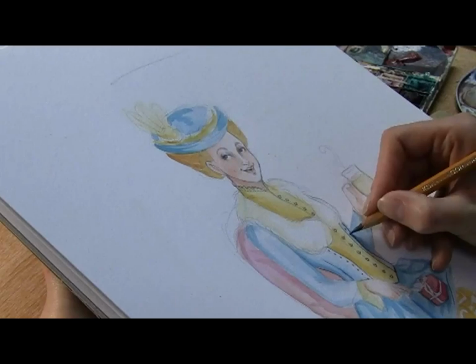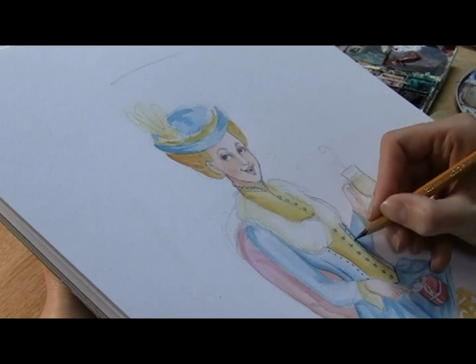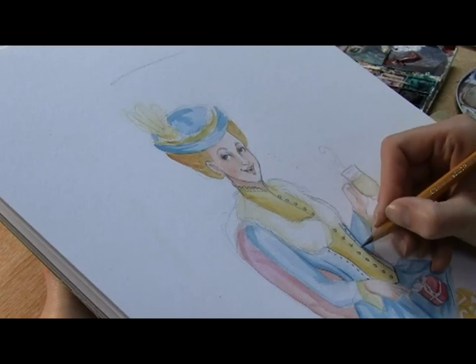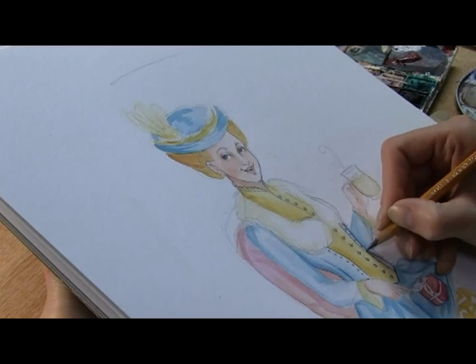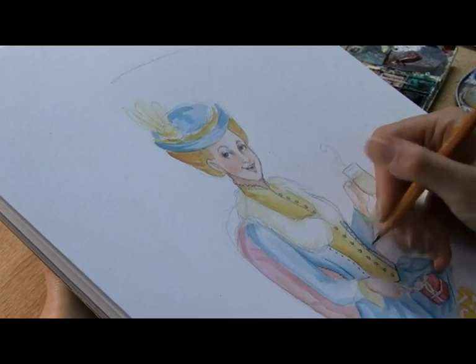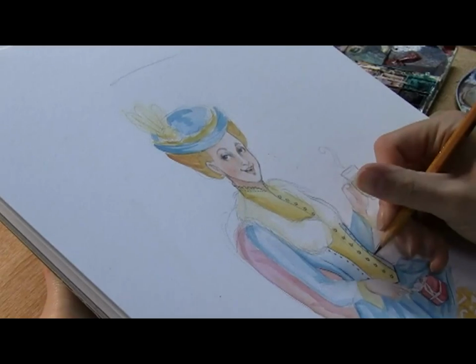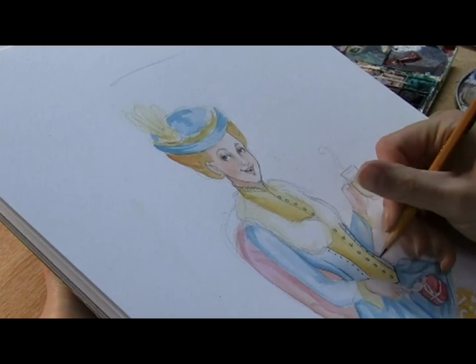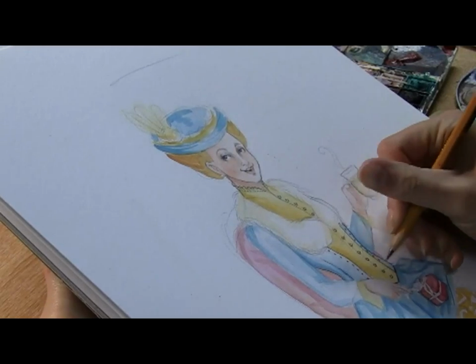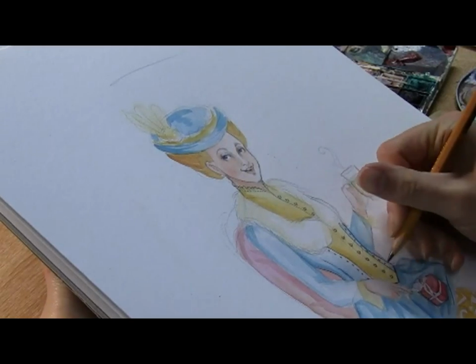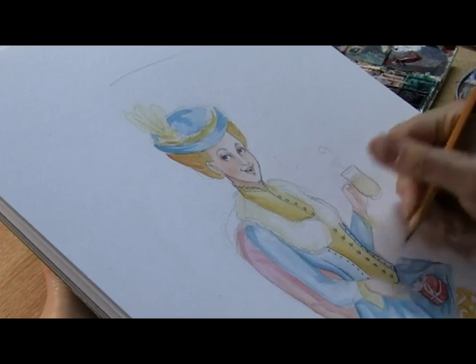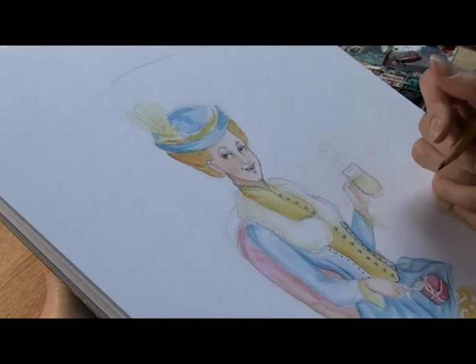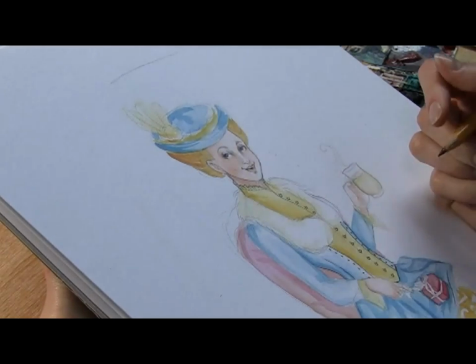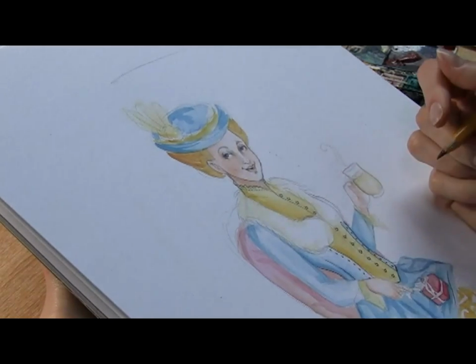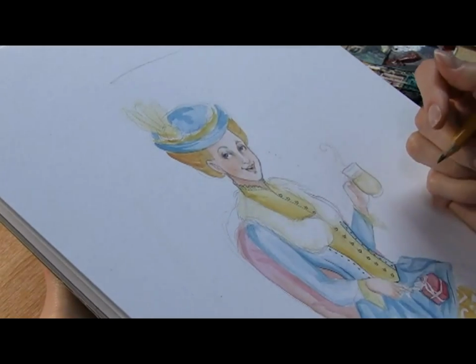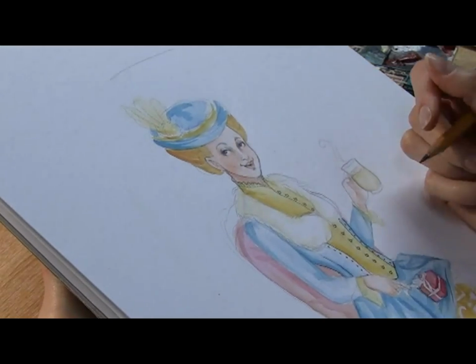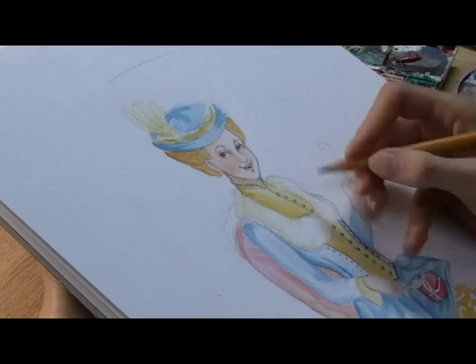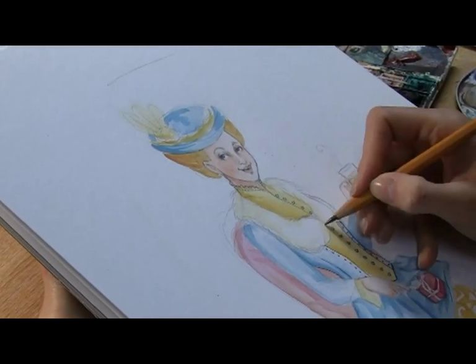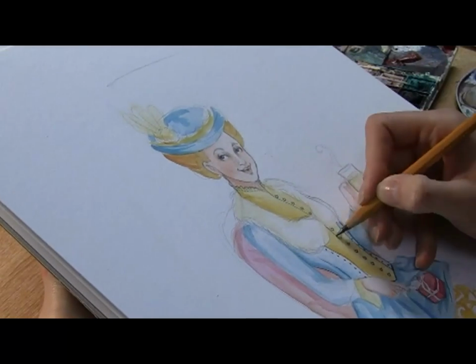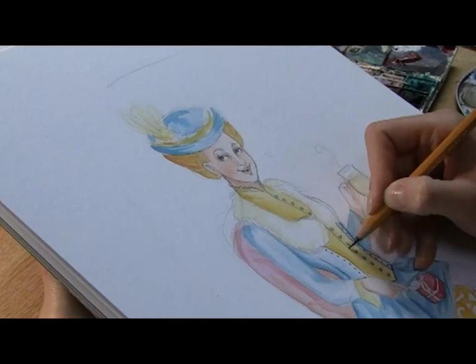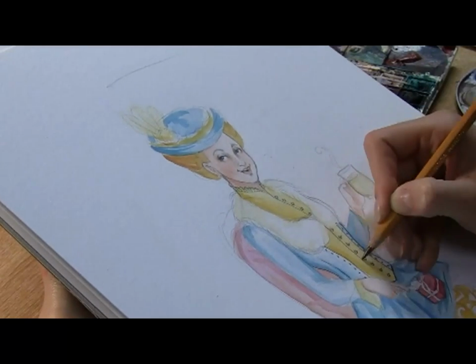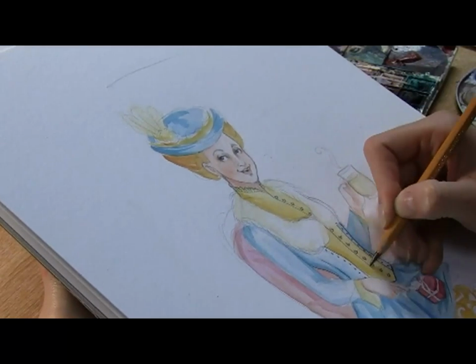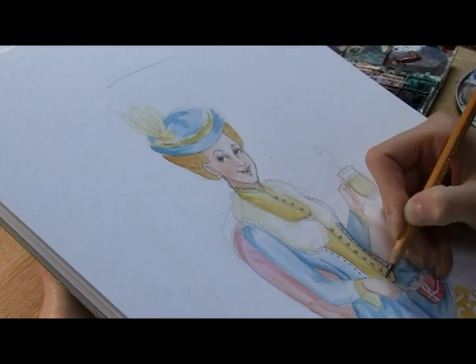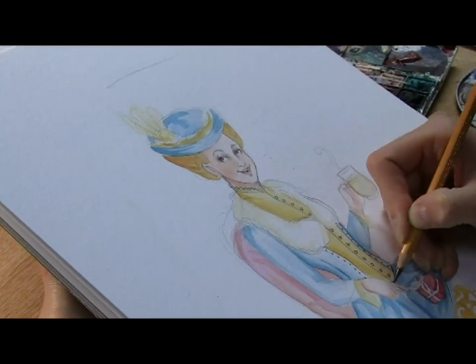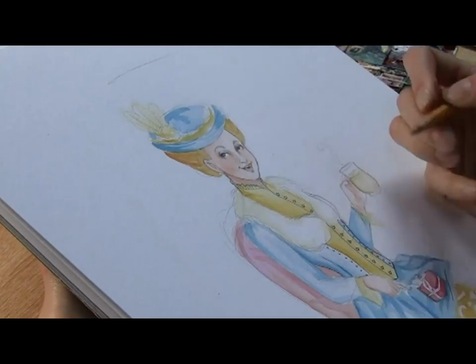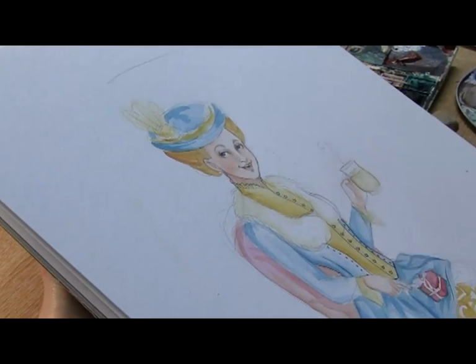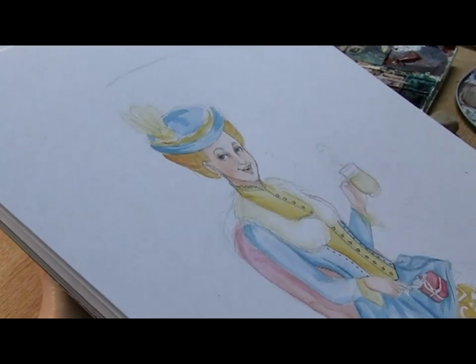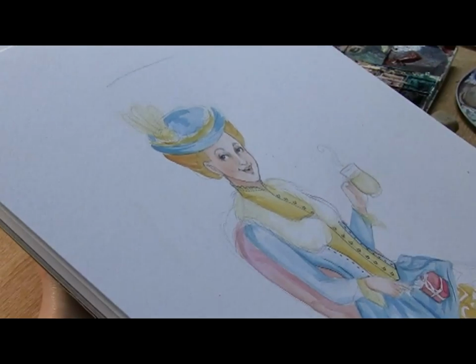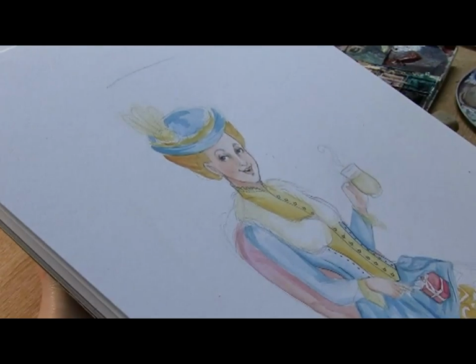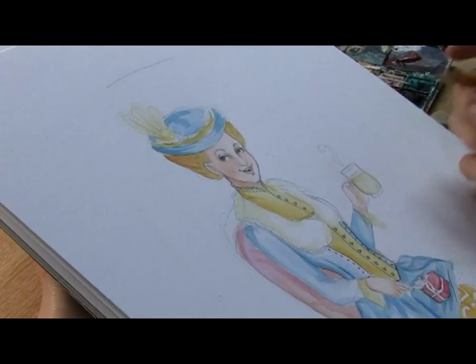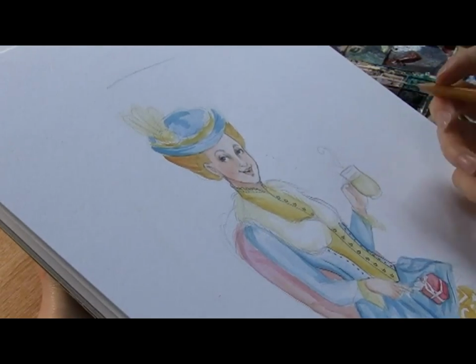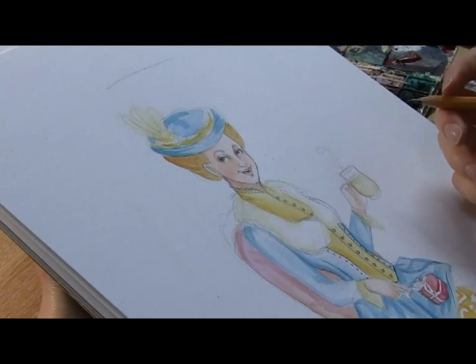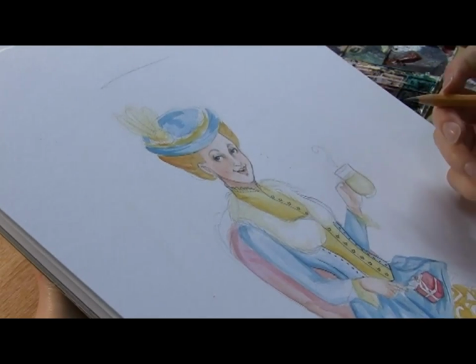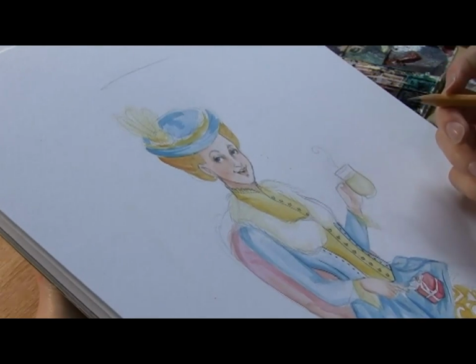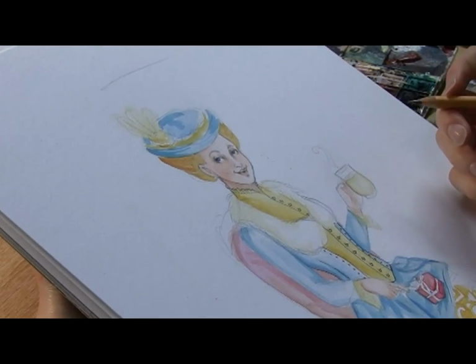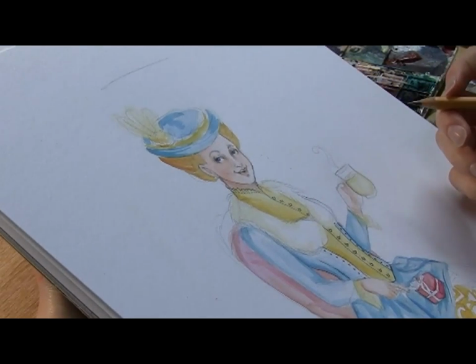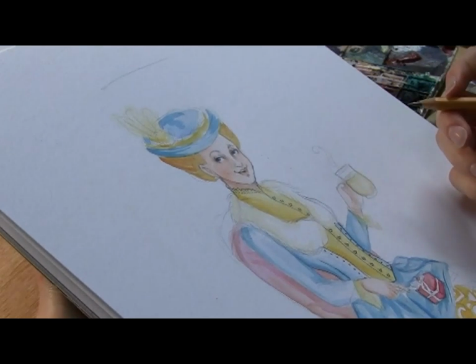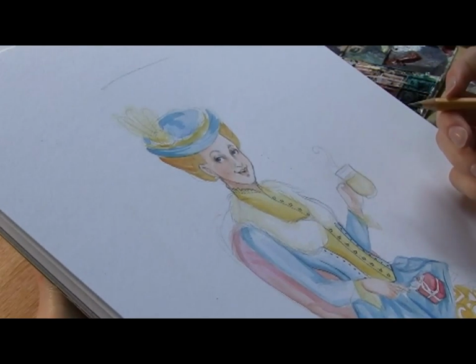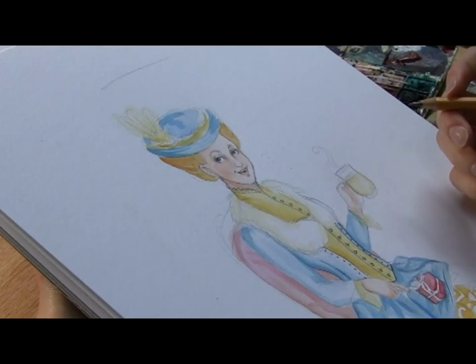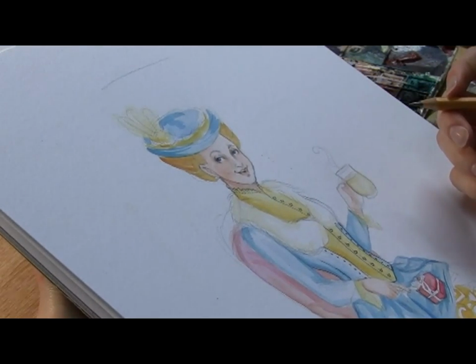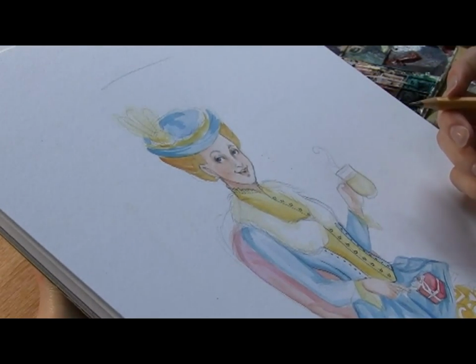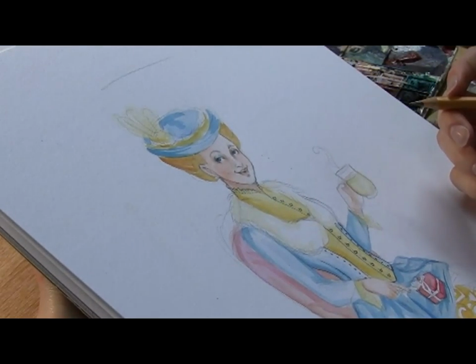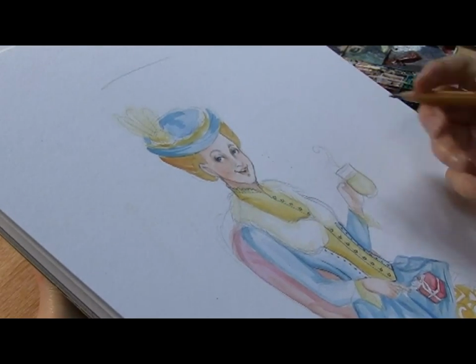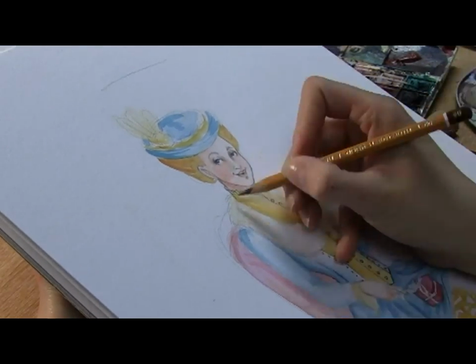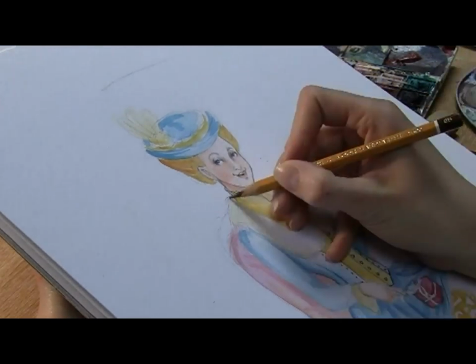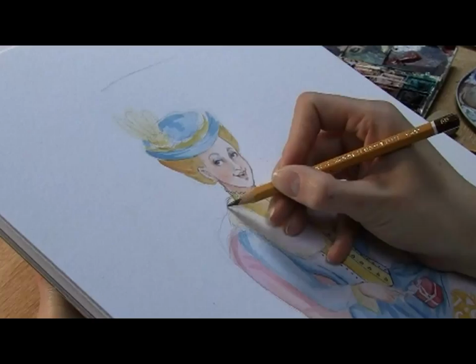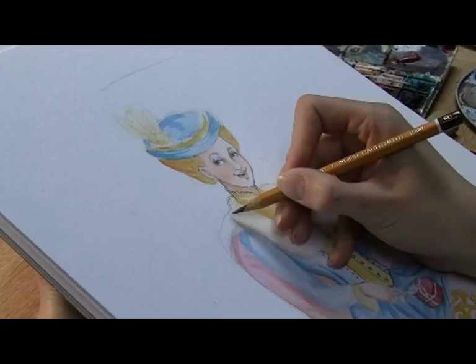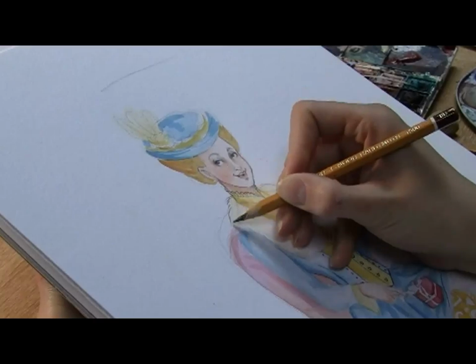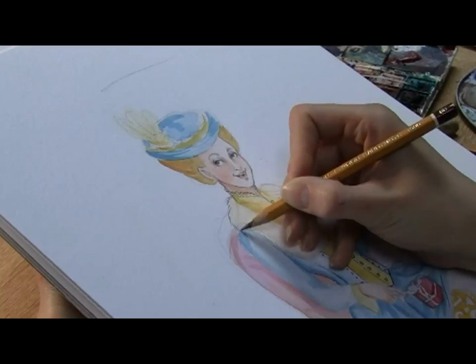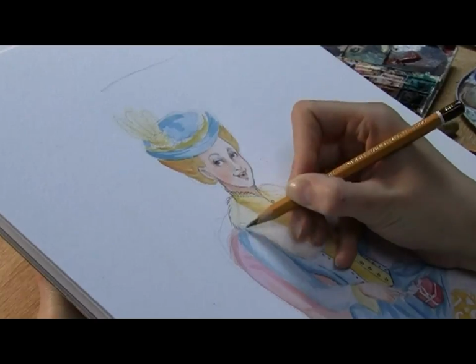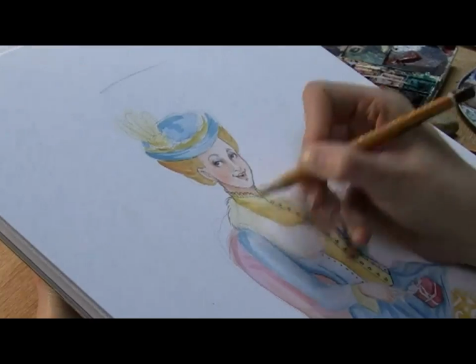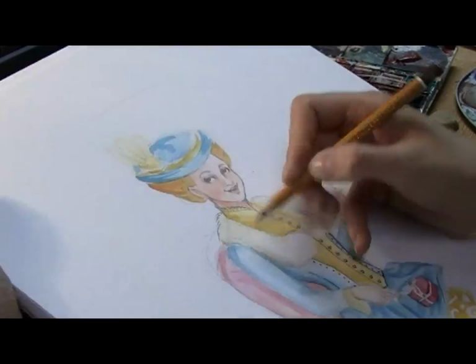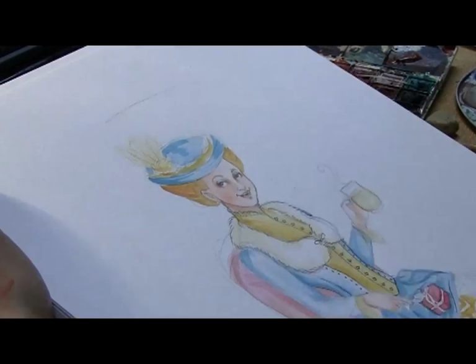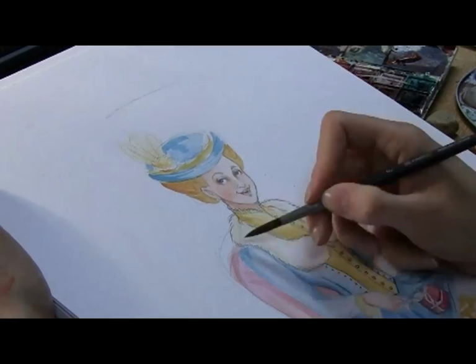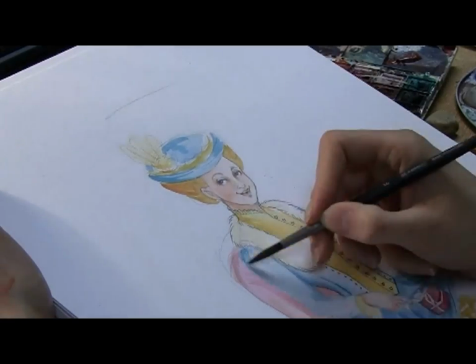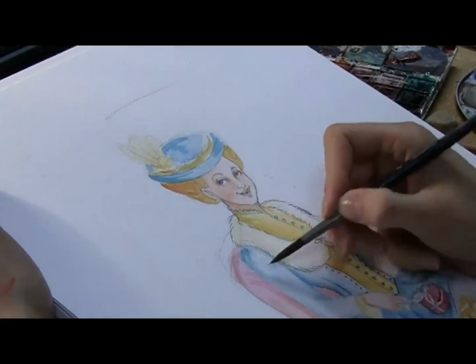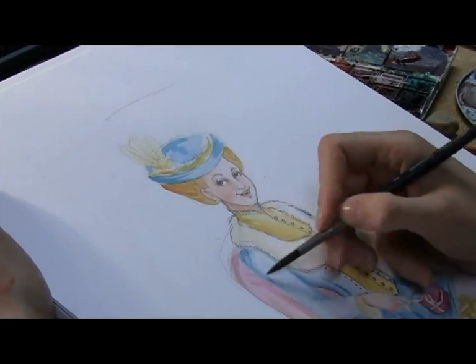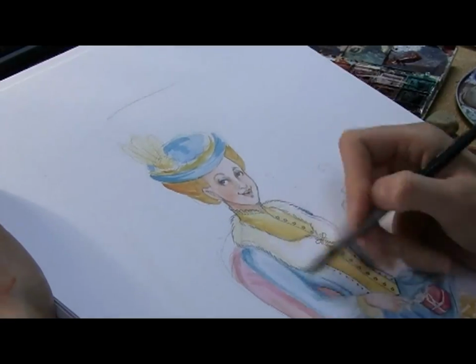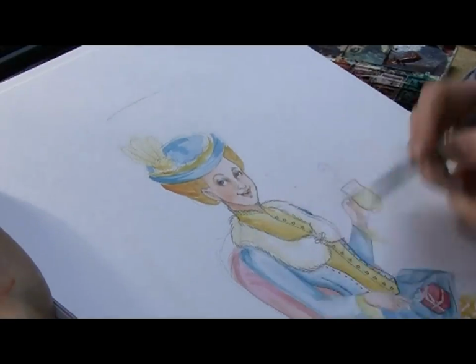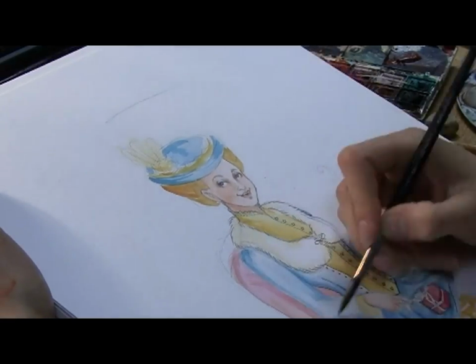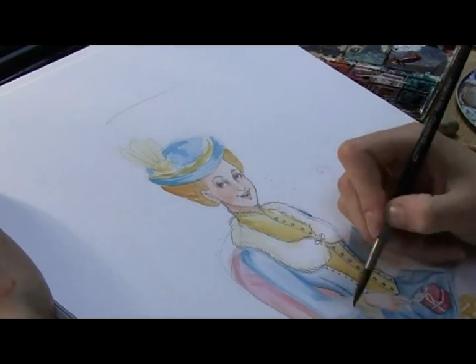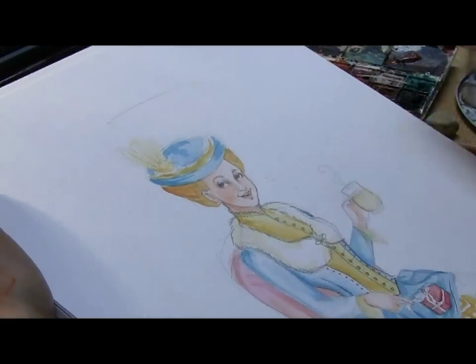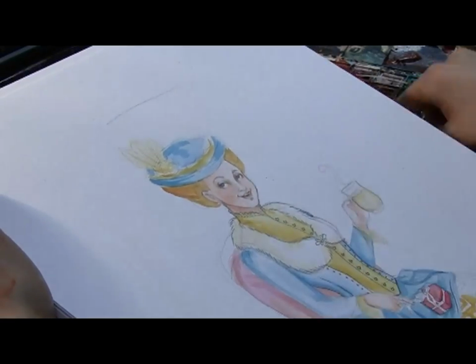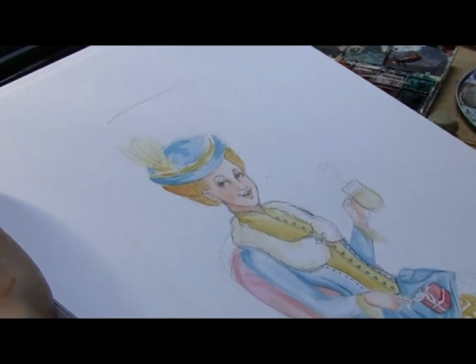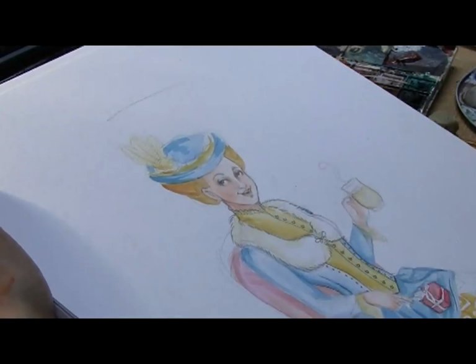I don't use paint for all the fine details — some things like the buttons and lacing on her dress, I just draw over the top of the painting in pencil.